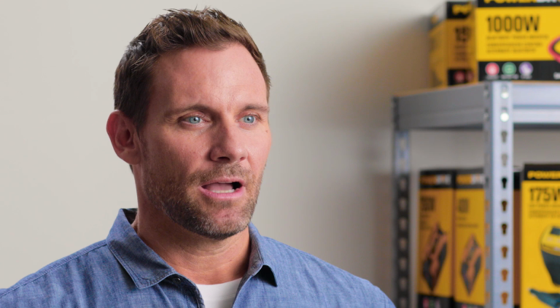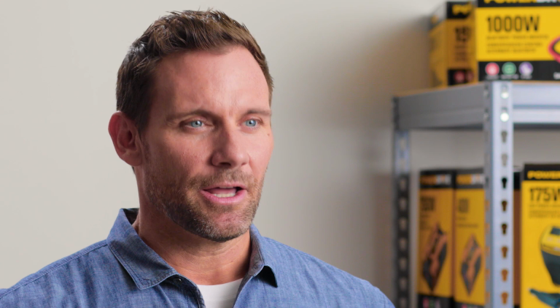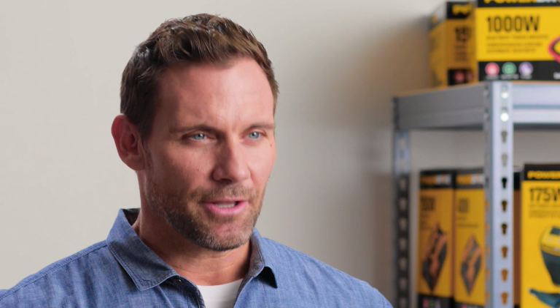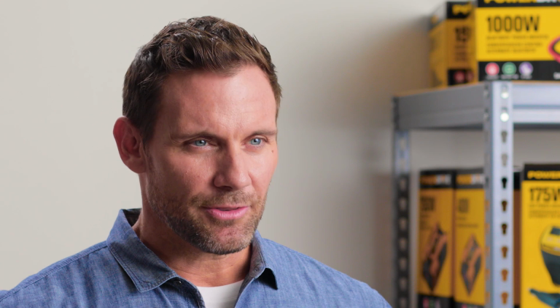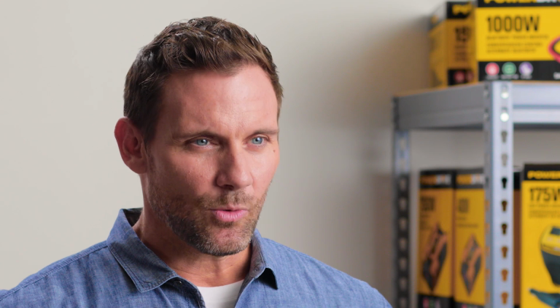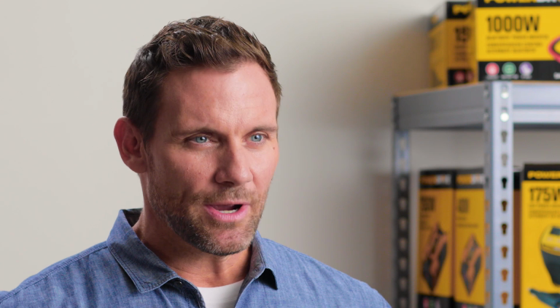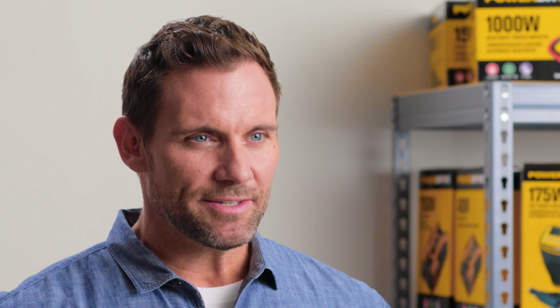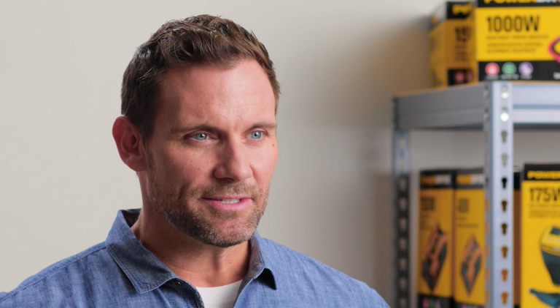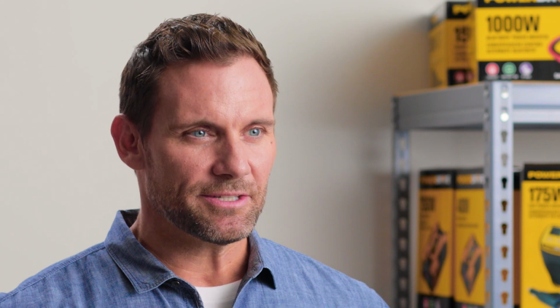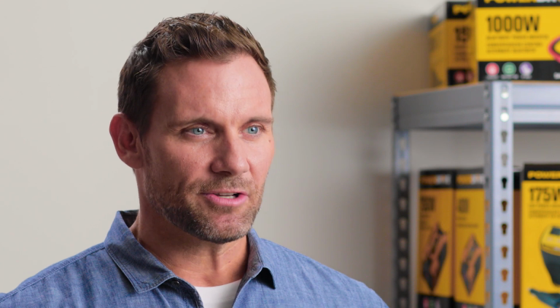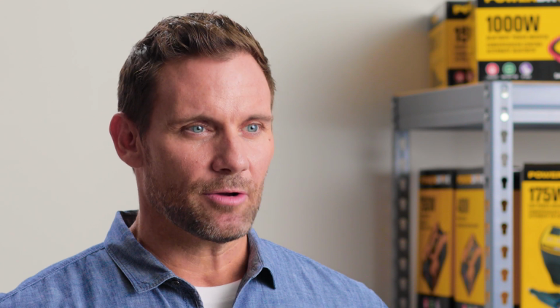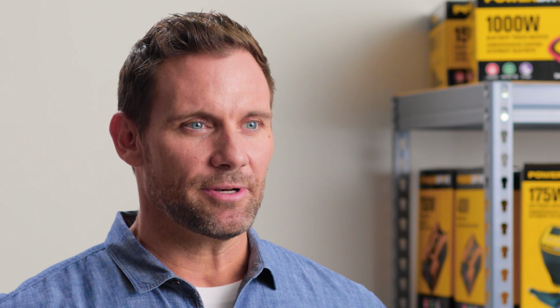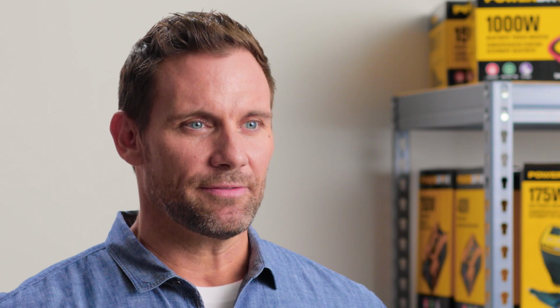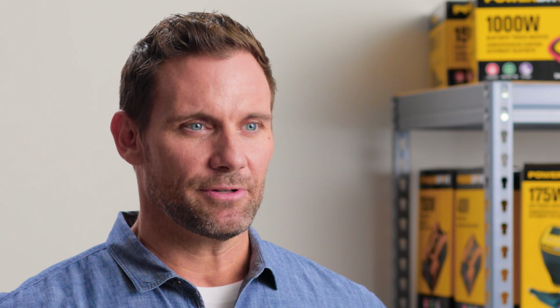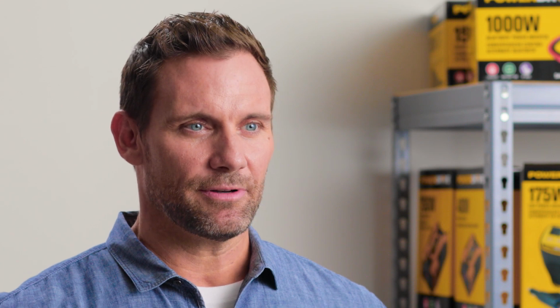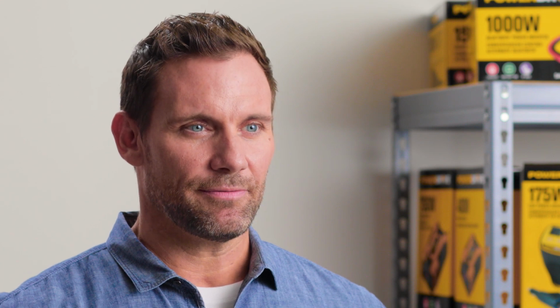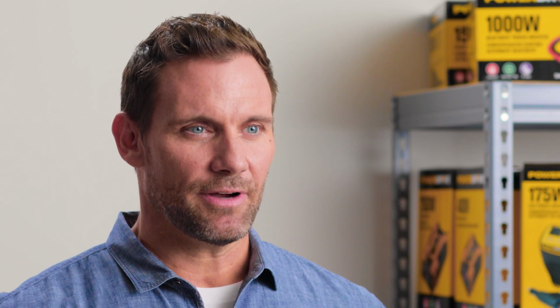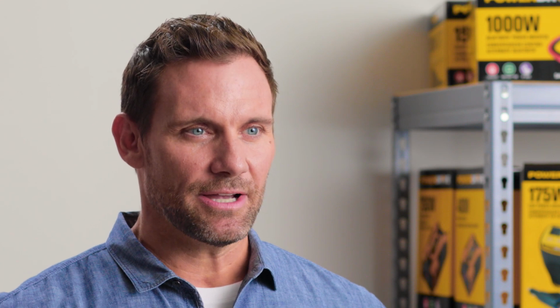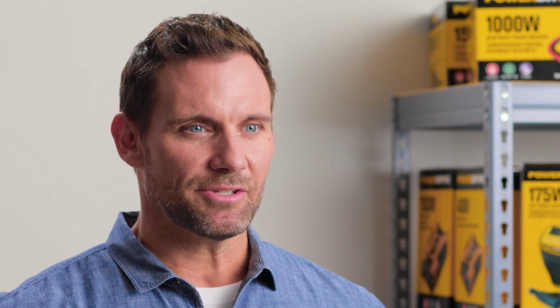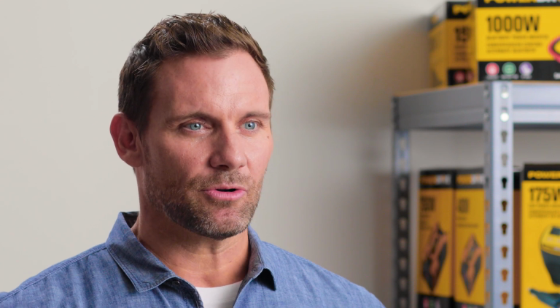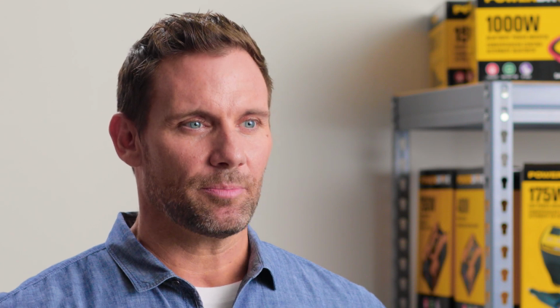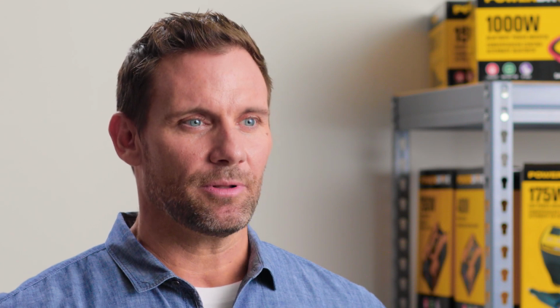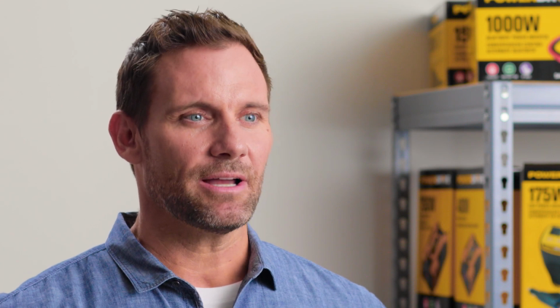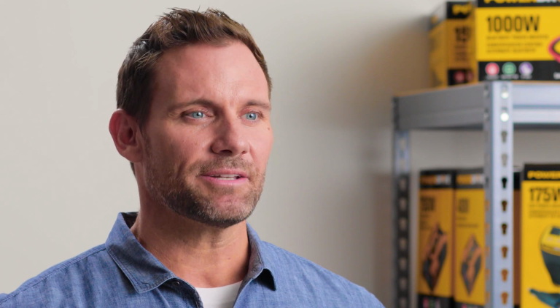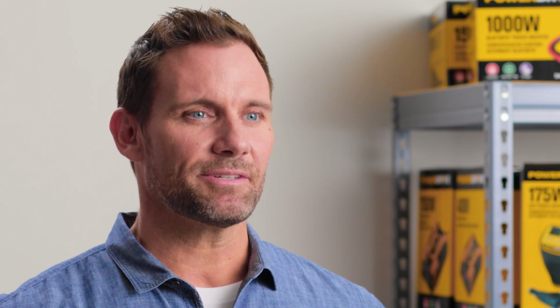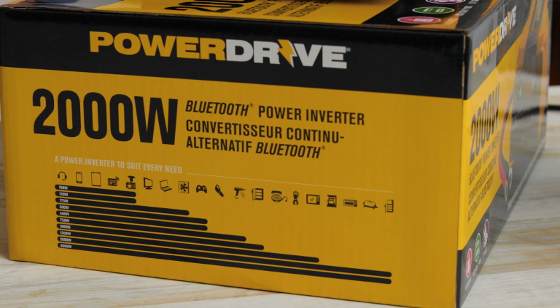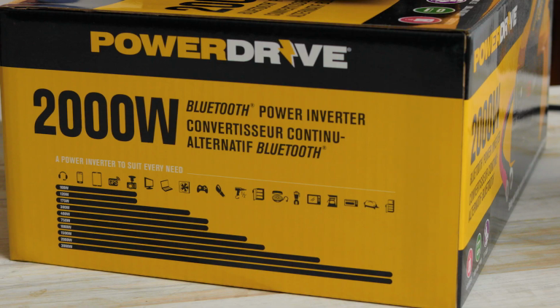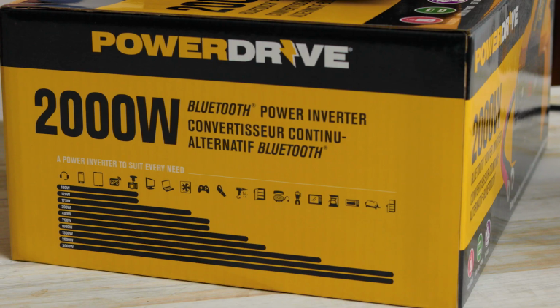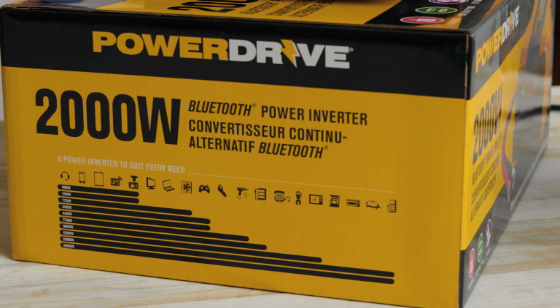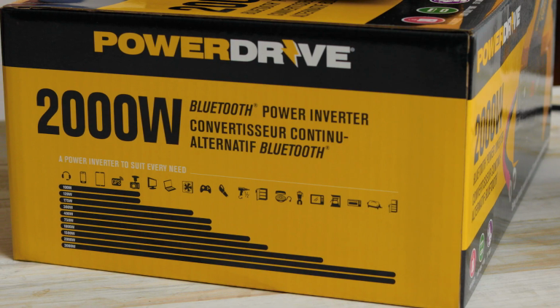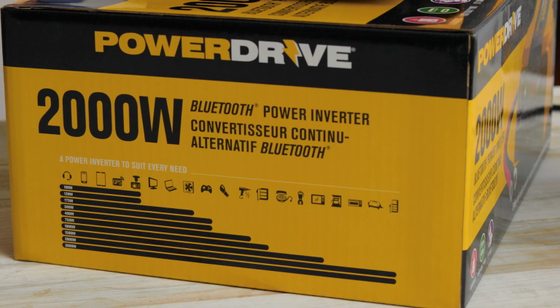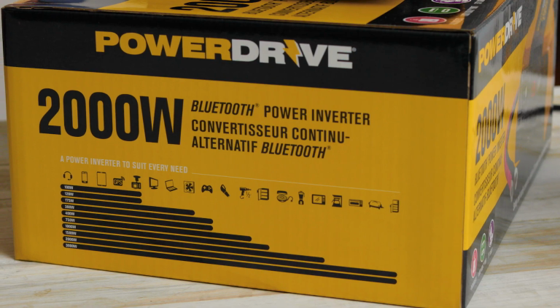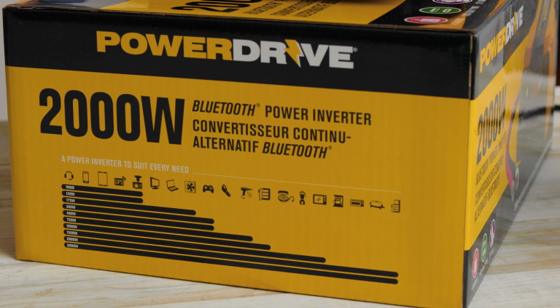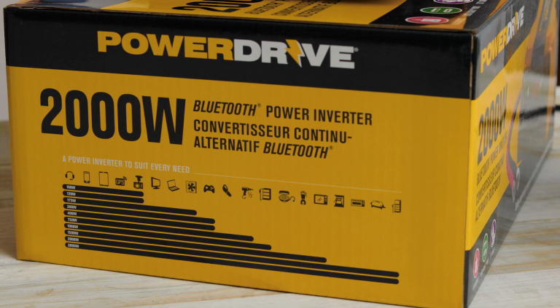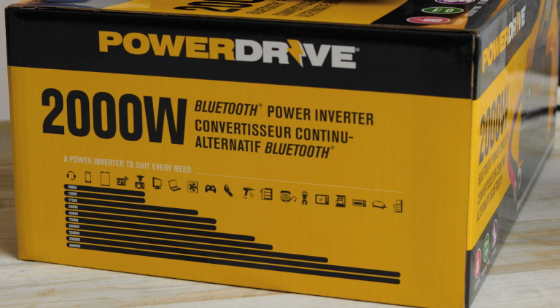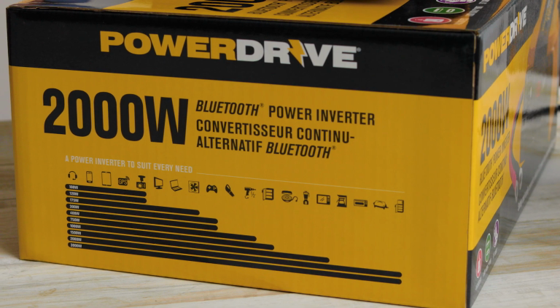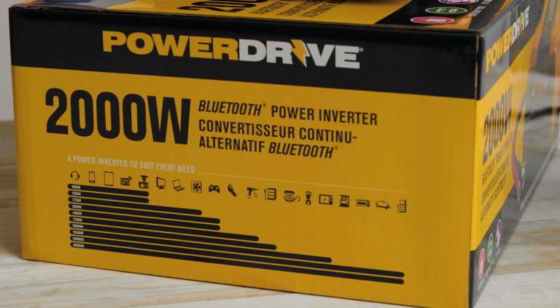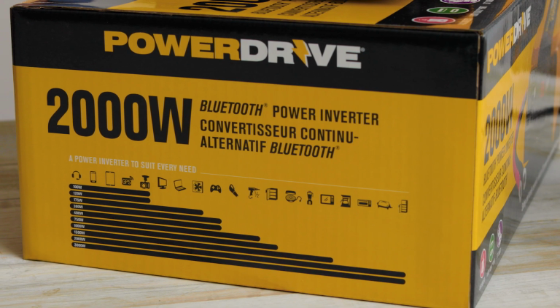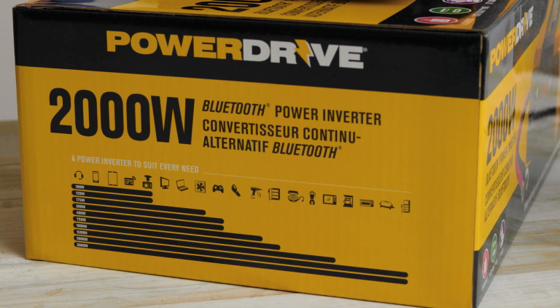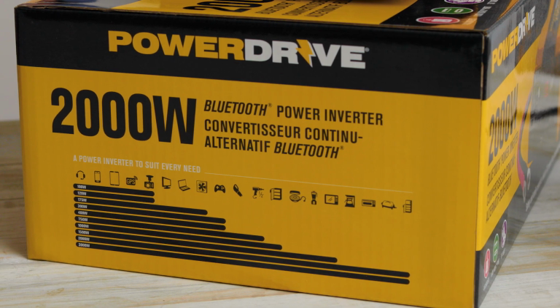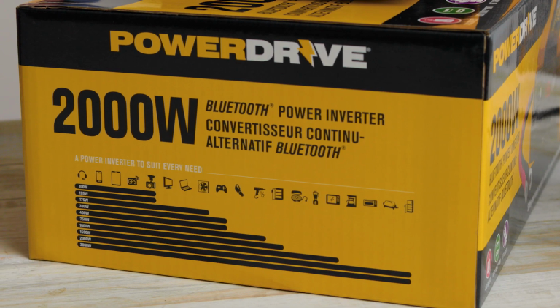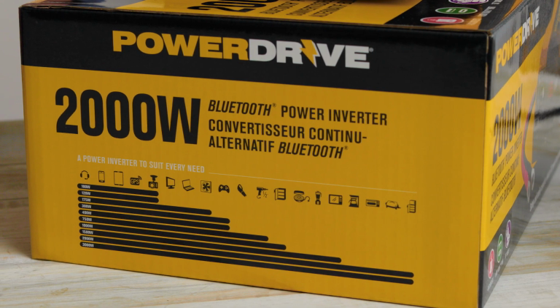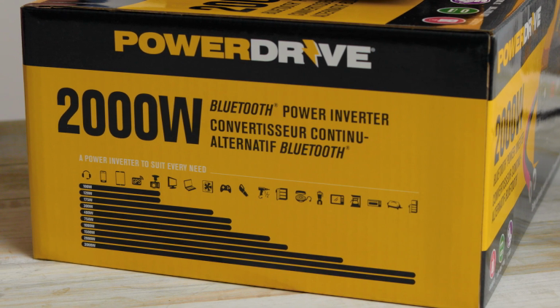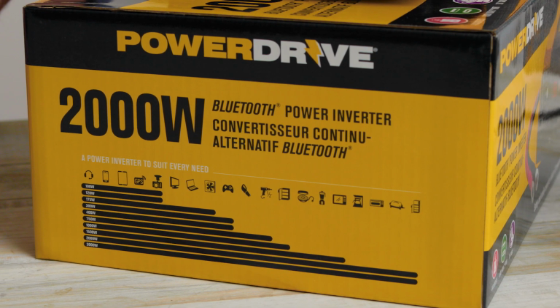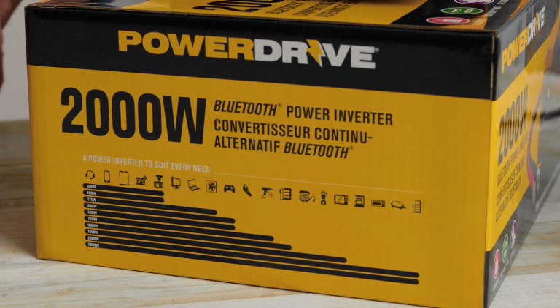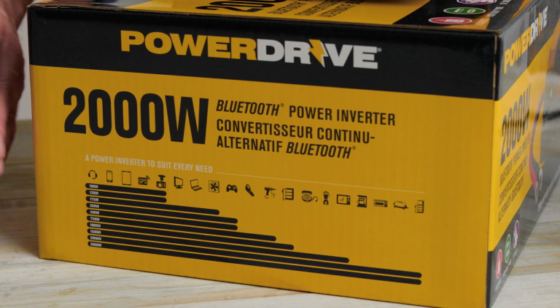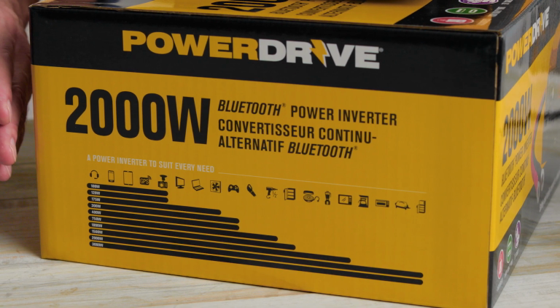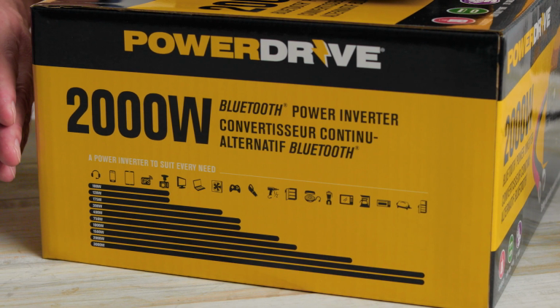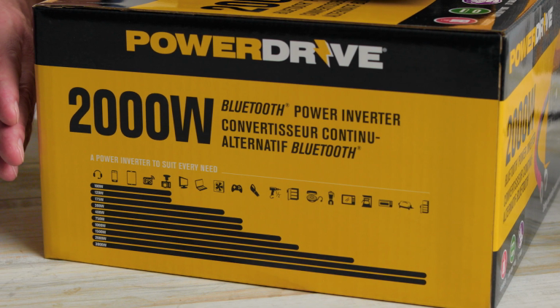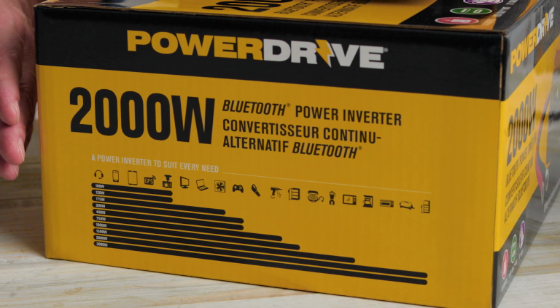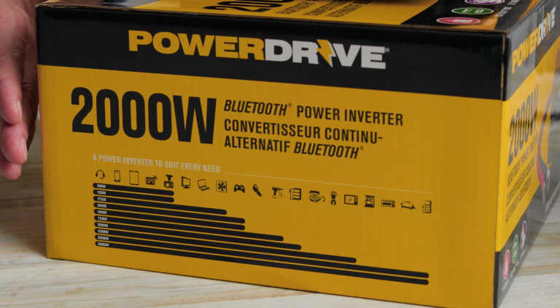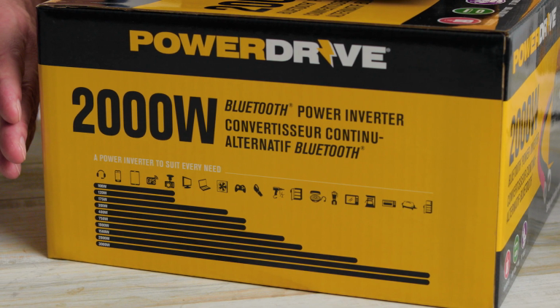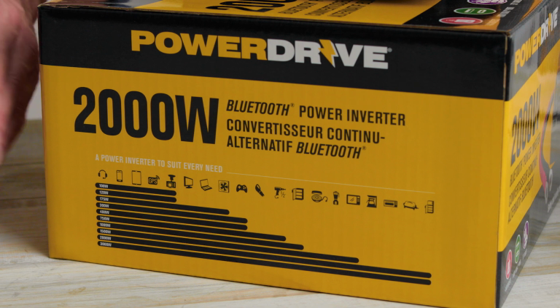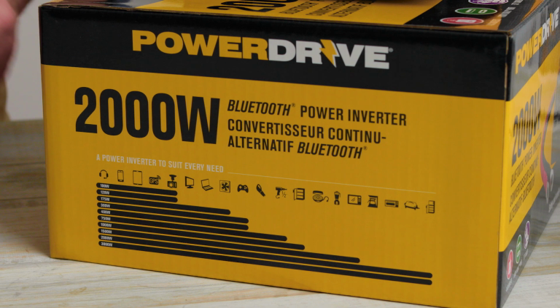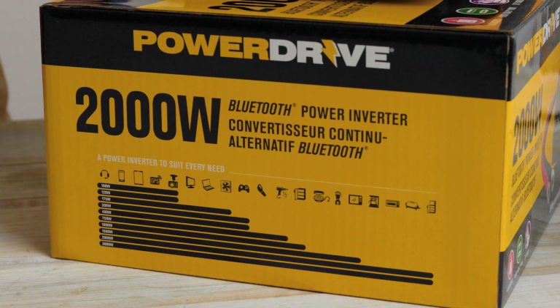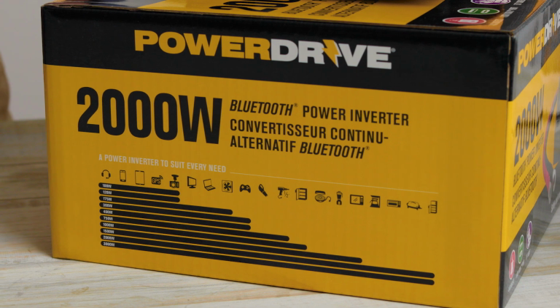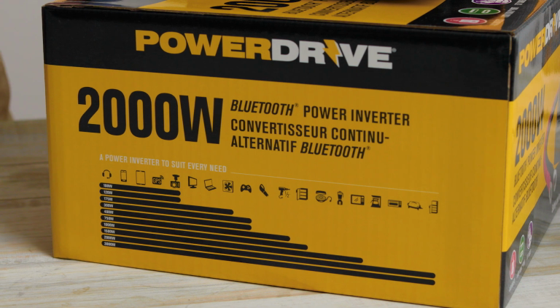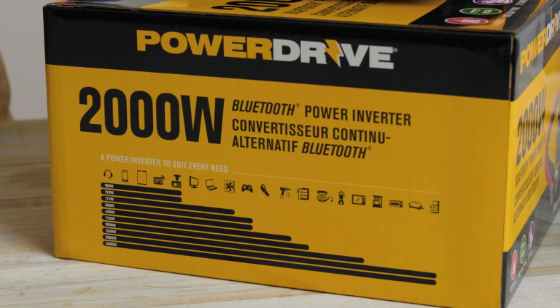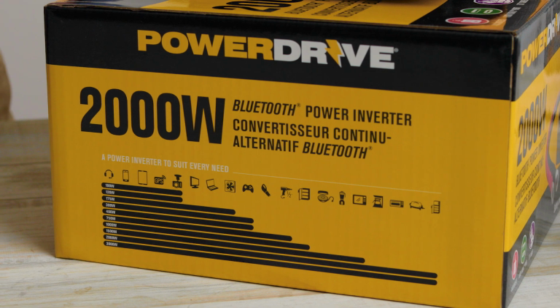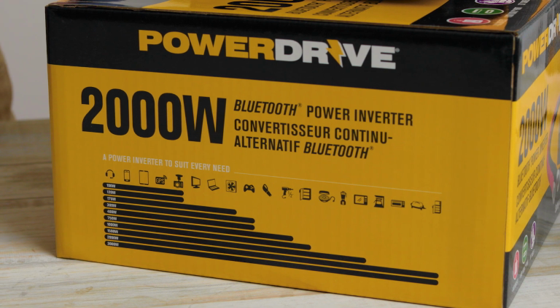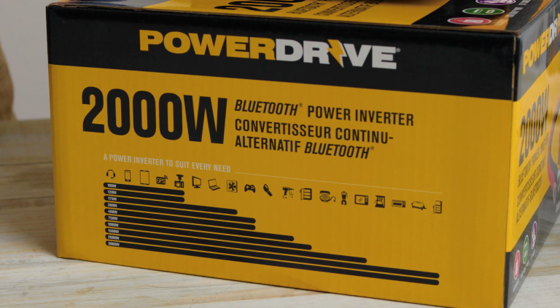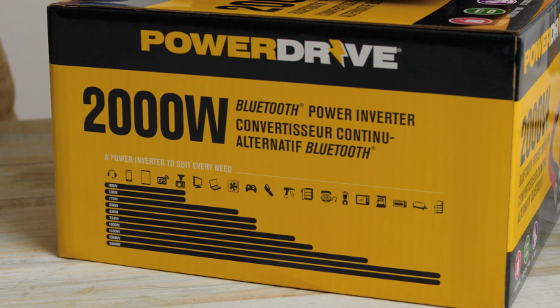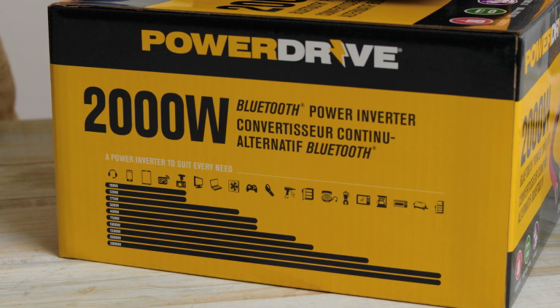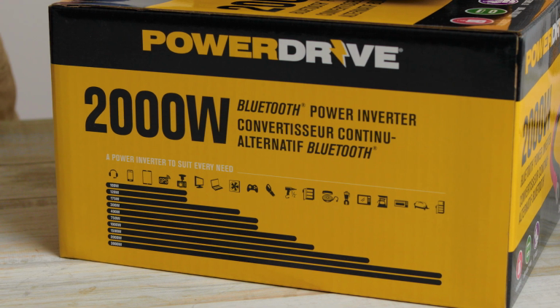Another way to determine if your device or appliance is compatible with the inverter is by referring to the chart that is found on the box.